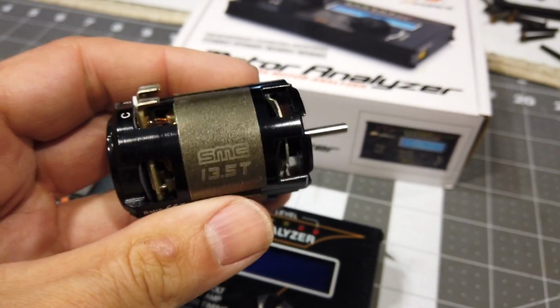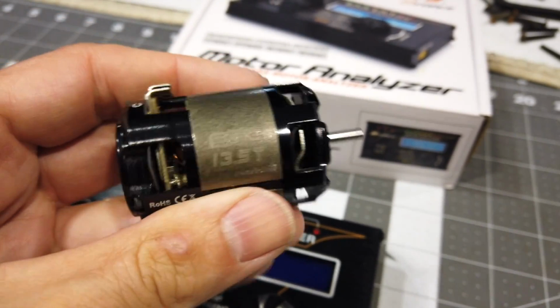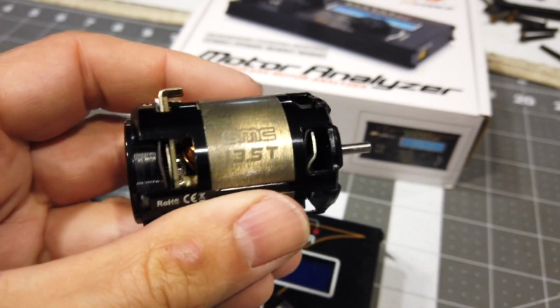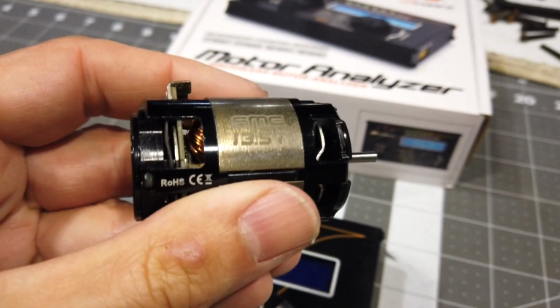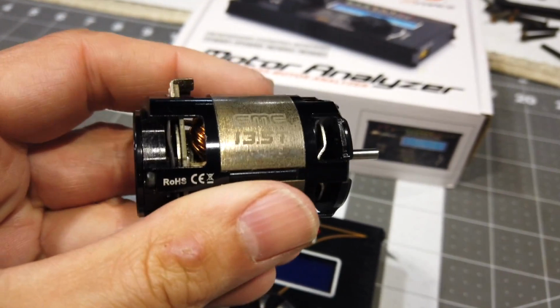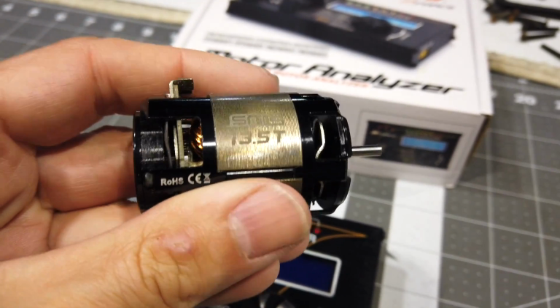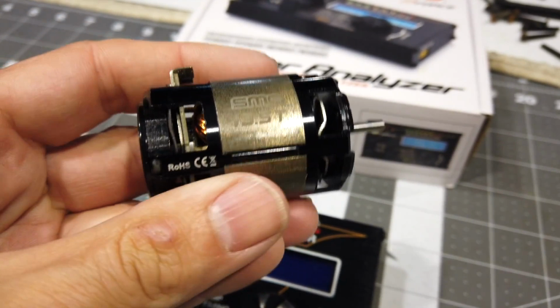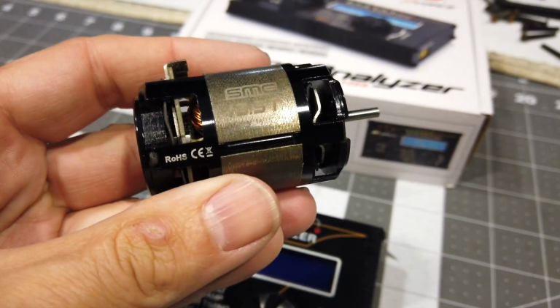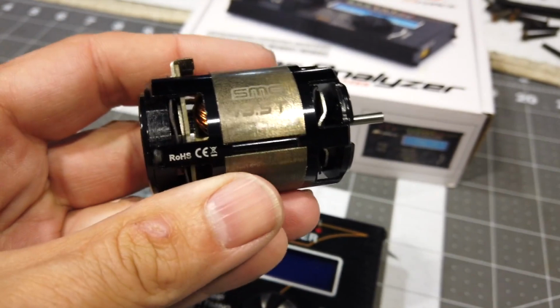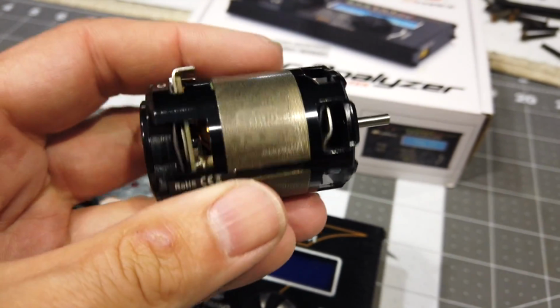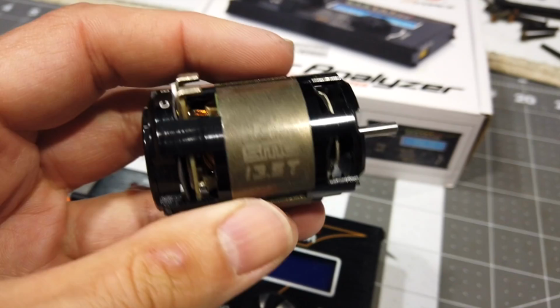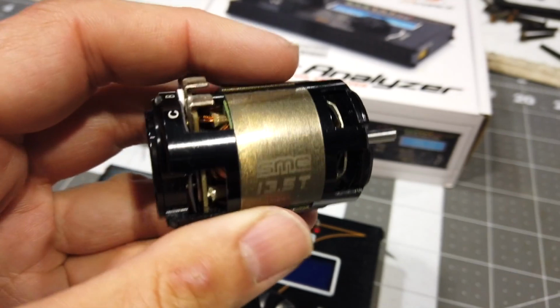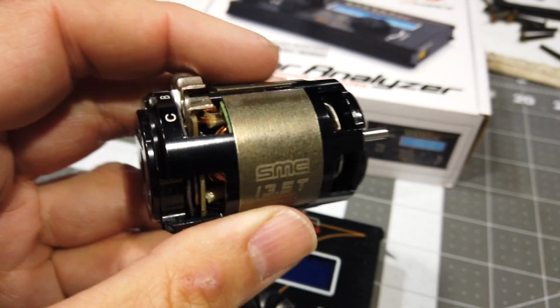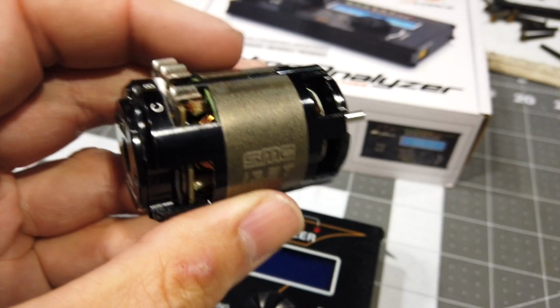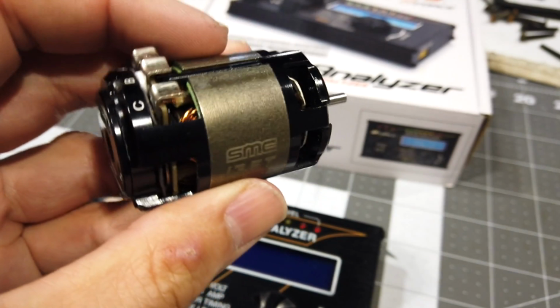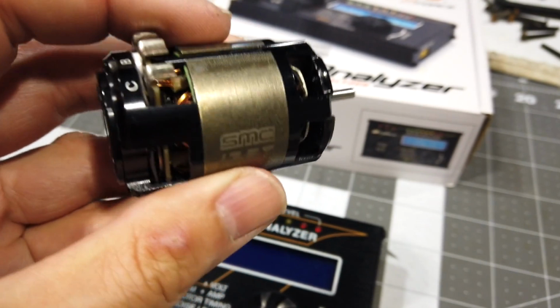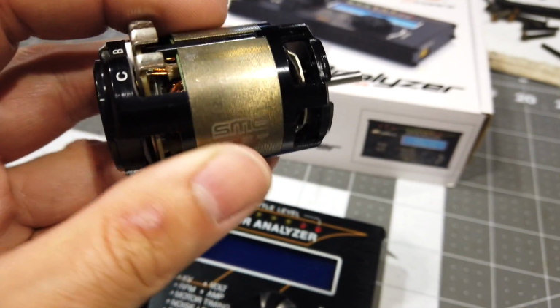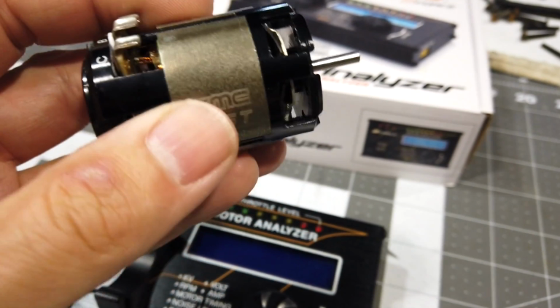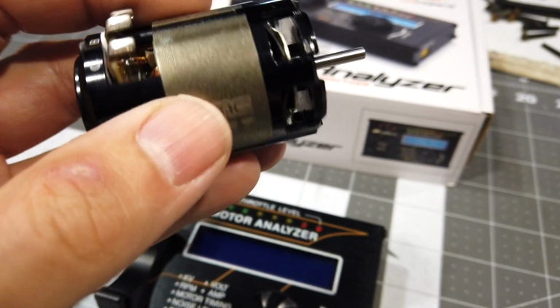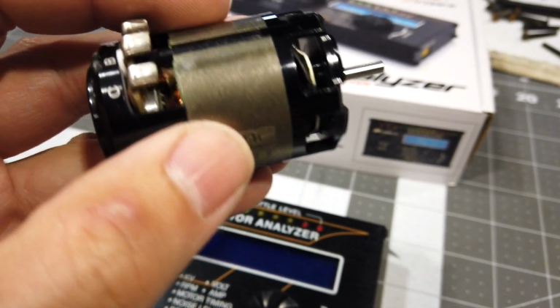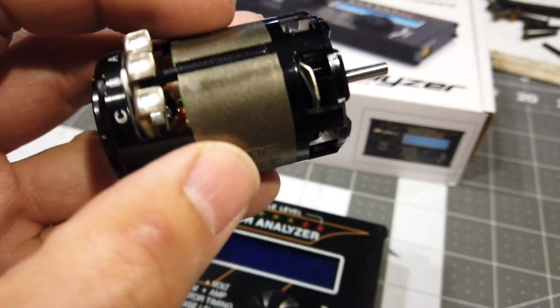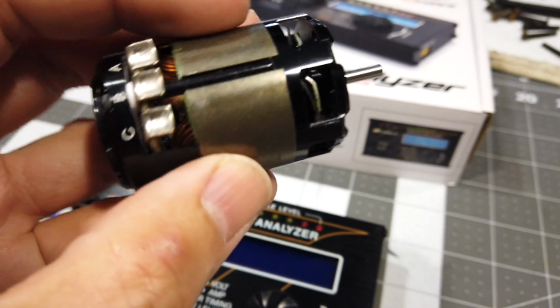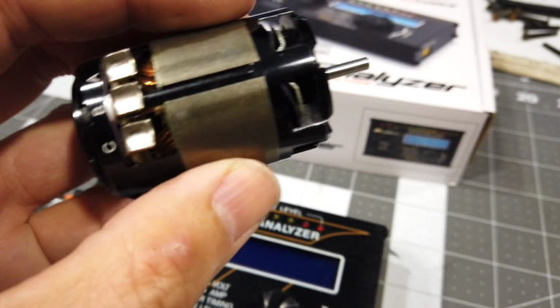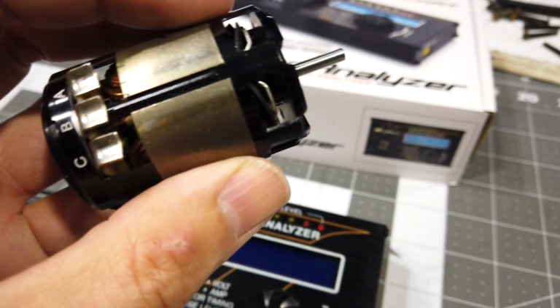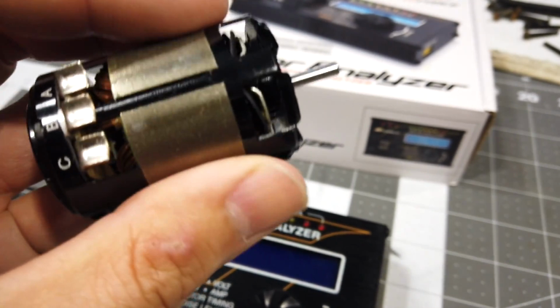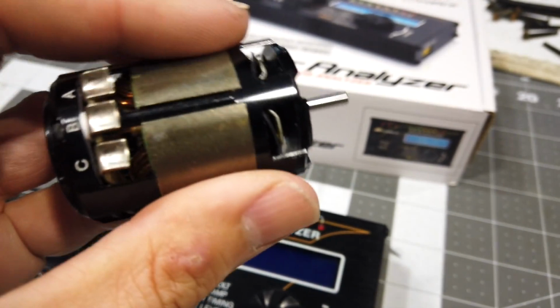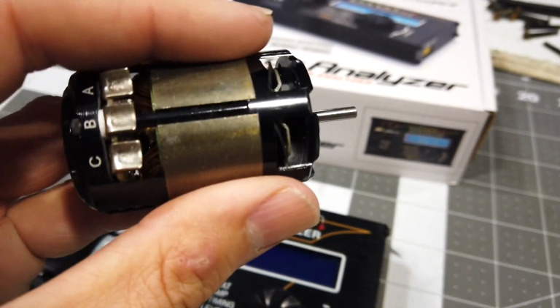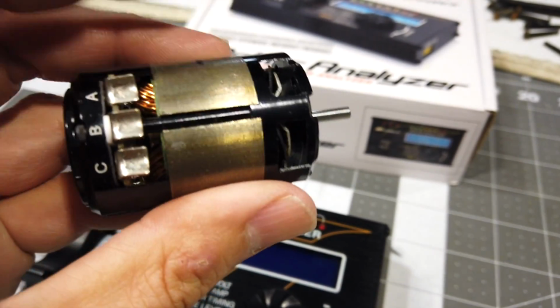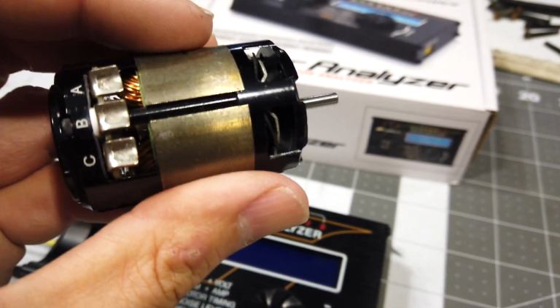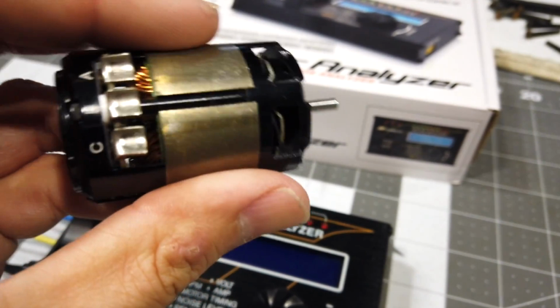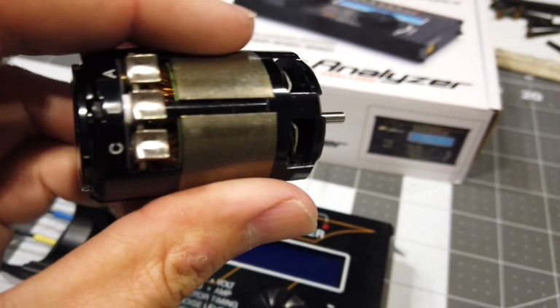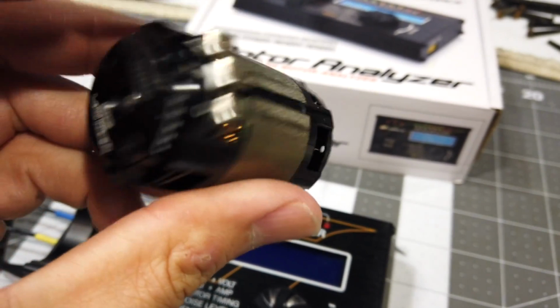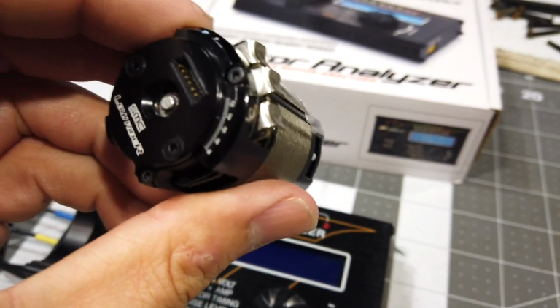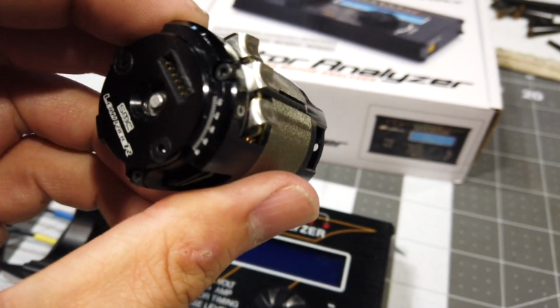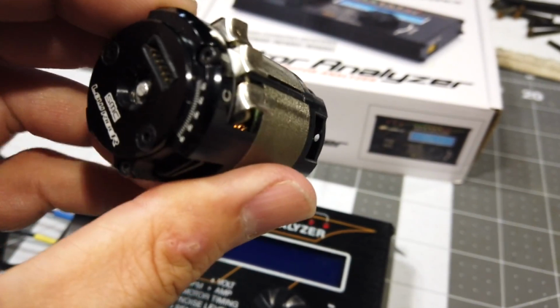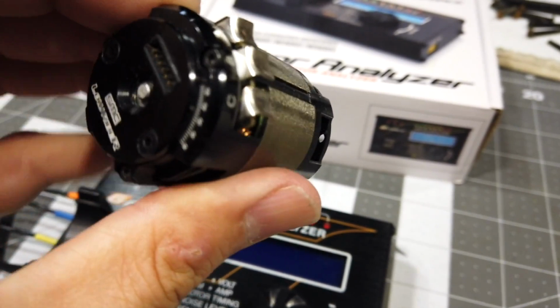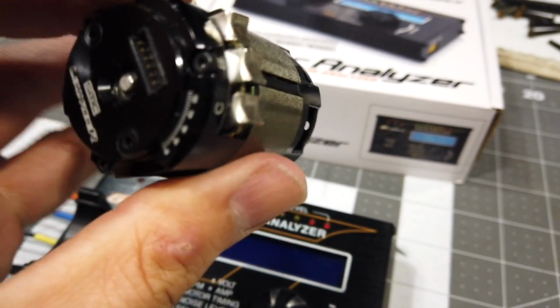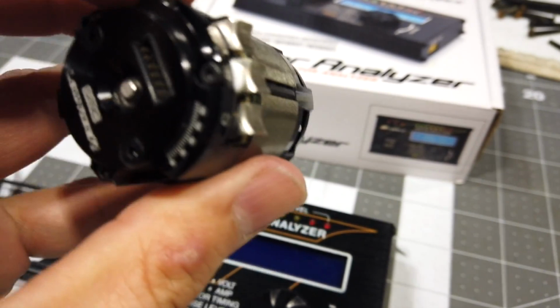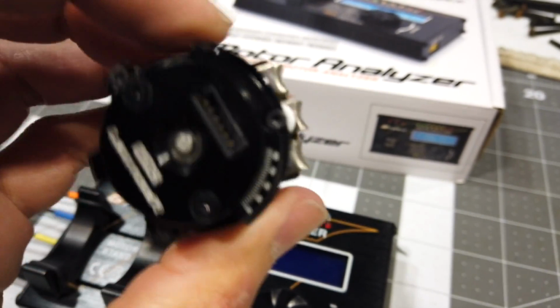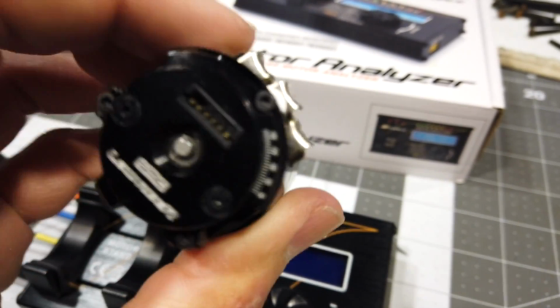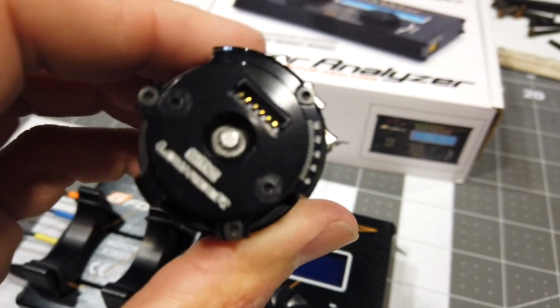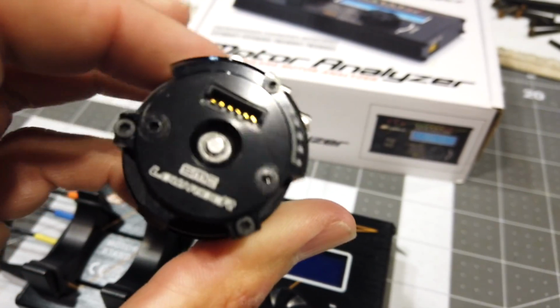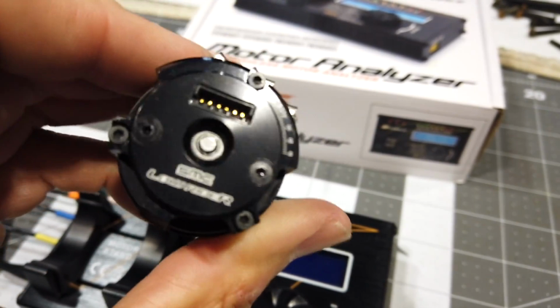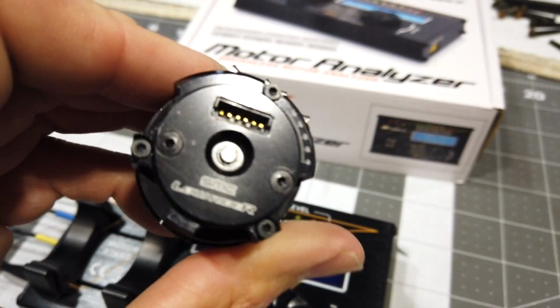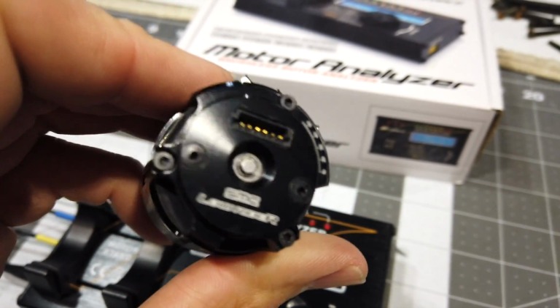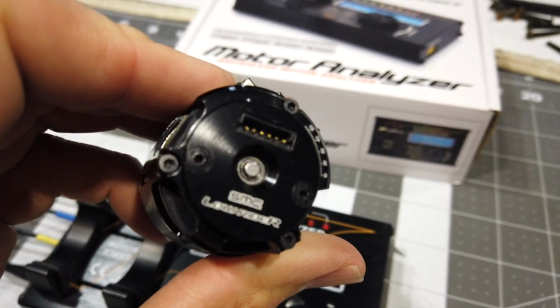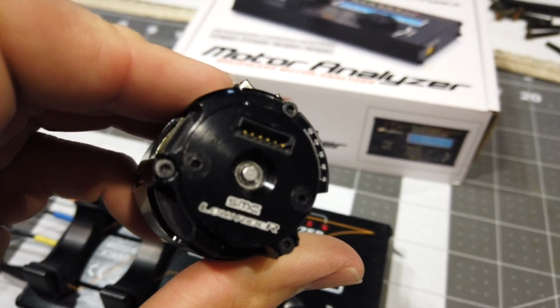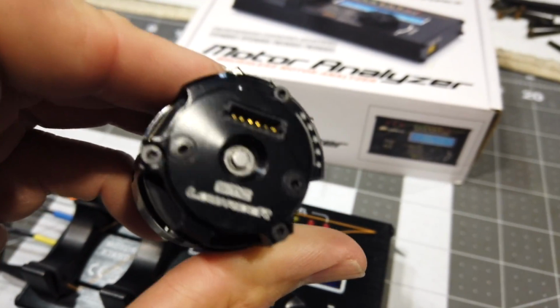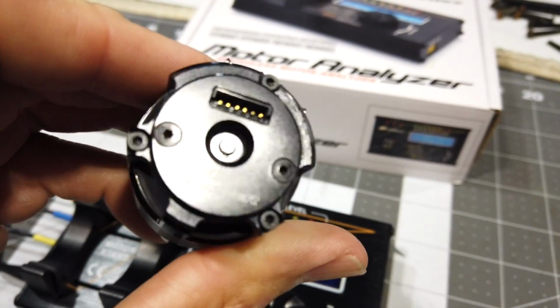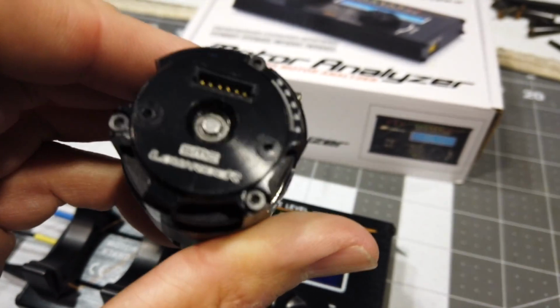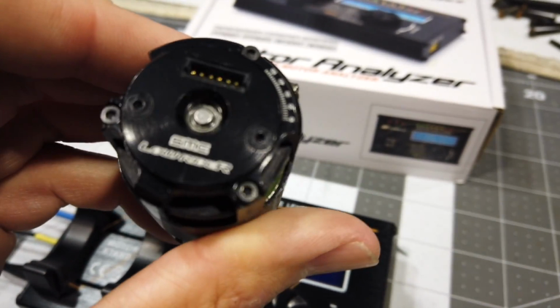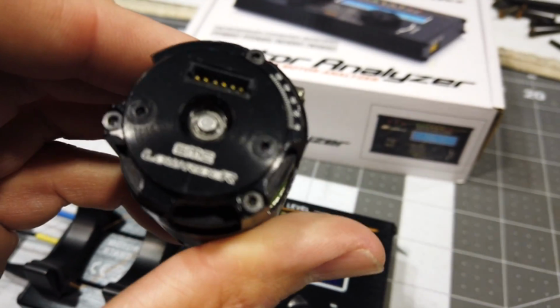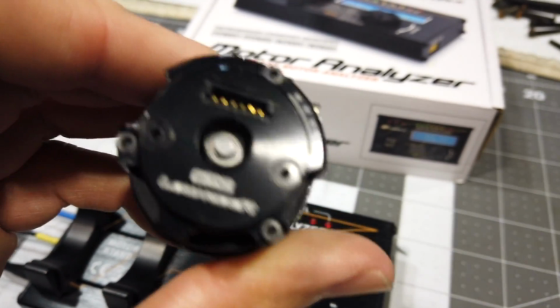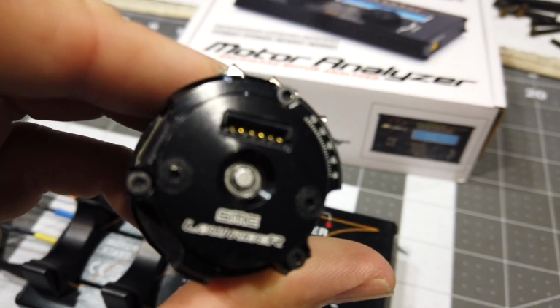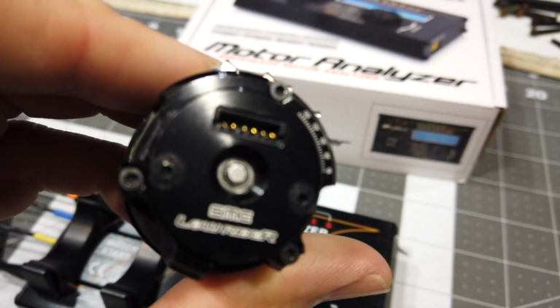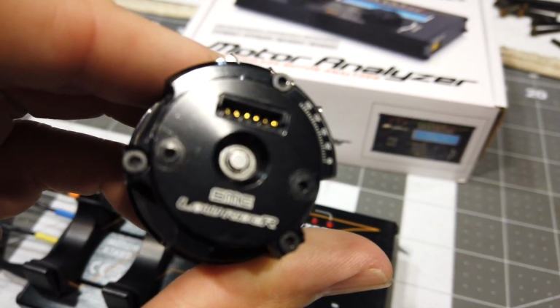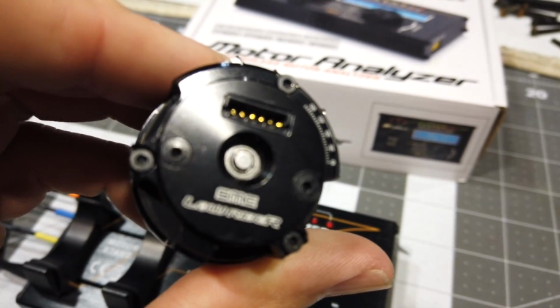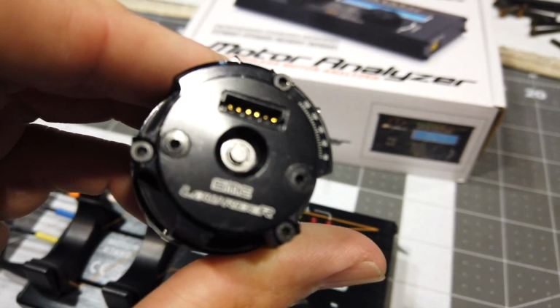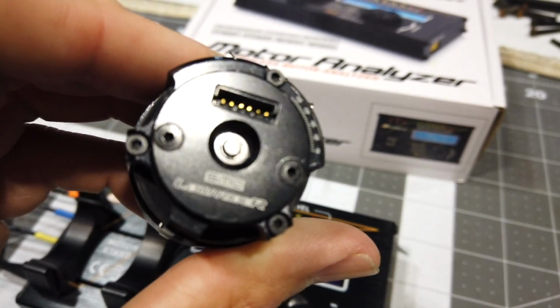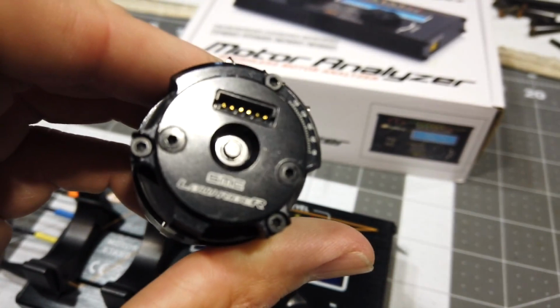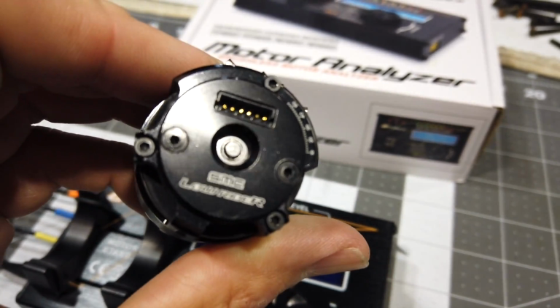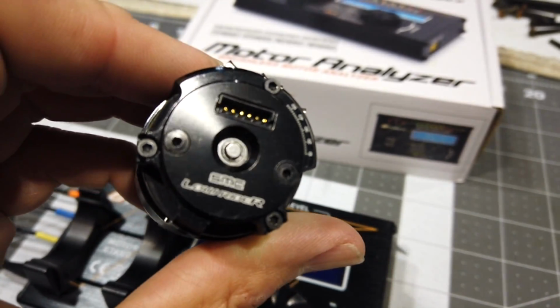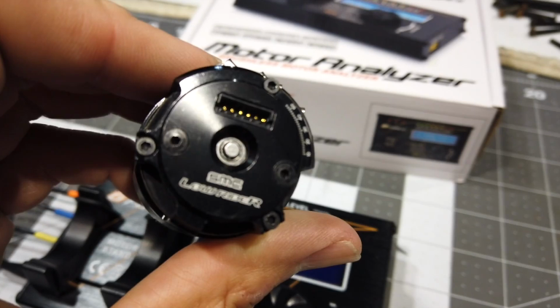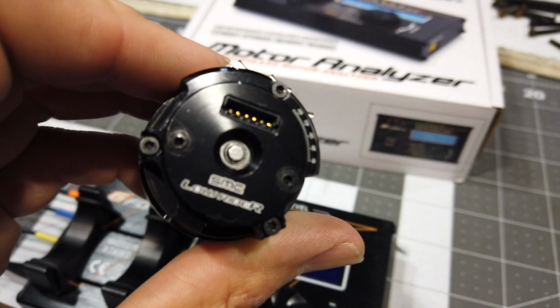This is a highly lightened can. As you can see, most of the metal has been removed. We've got the magnets exposed. It's a single sensor port on the rear.